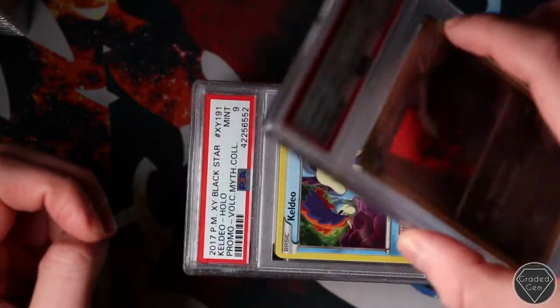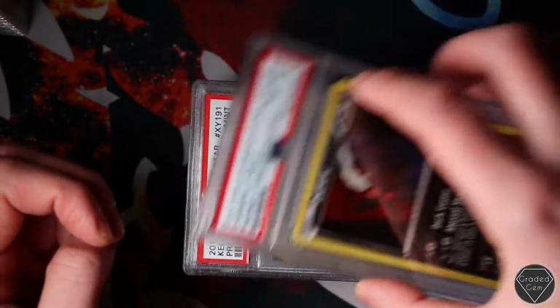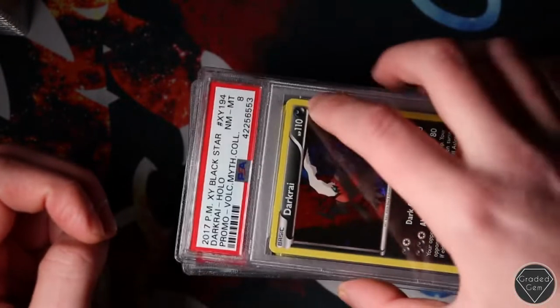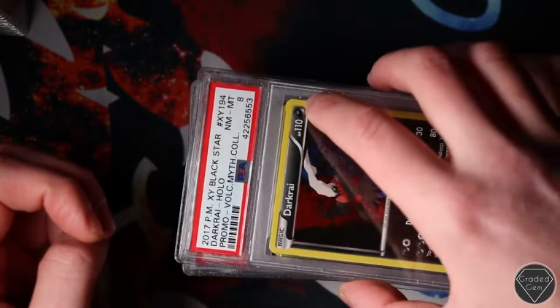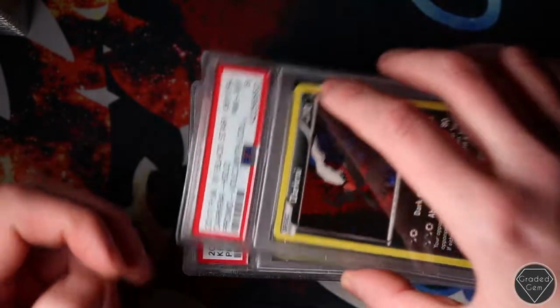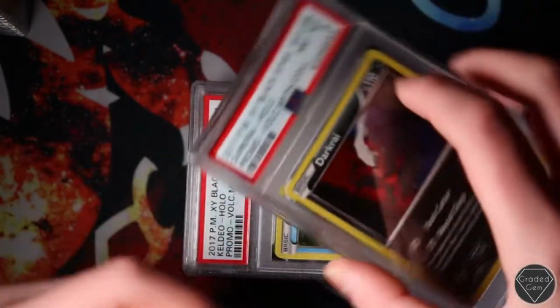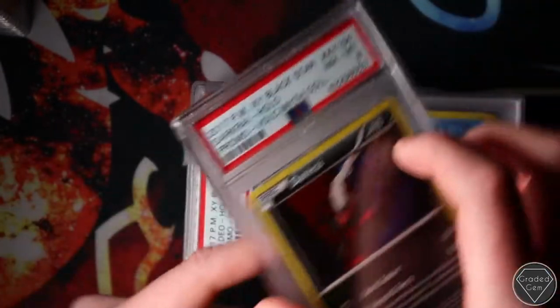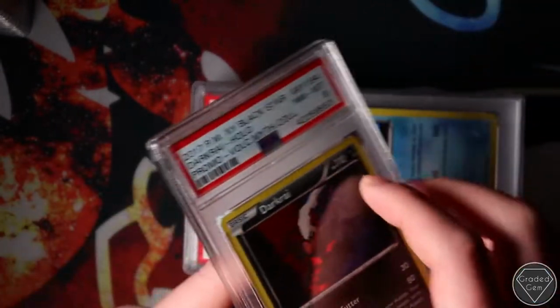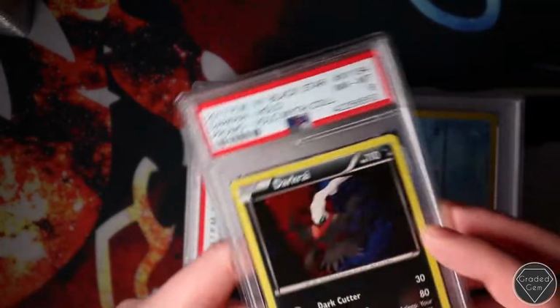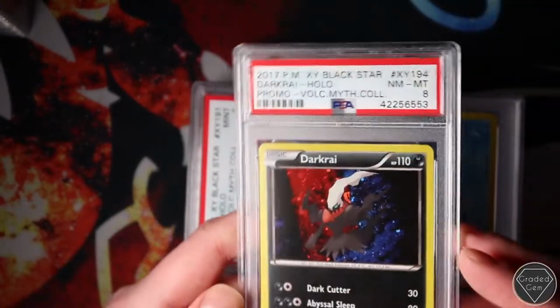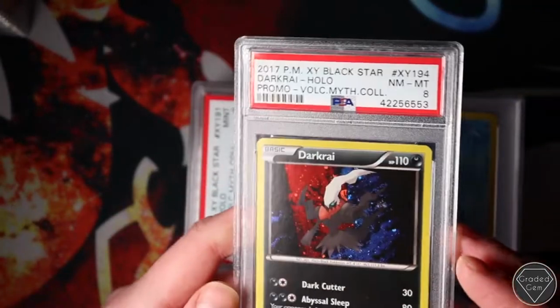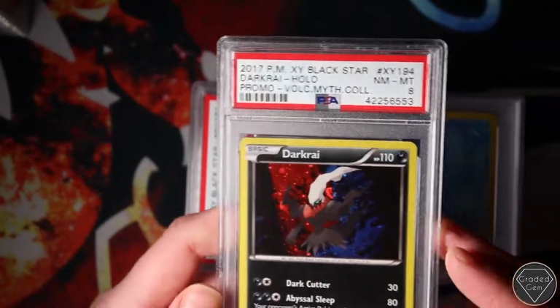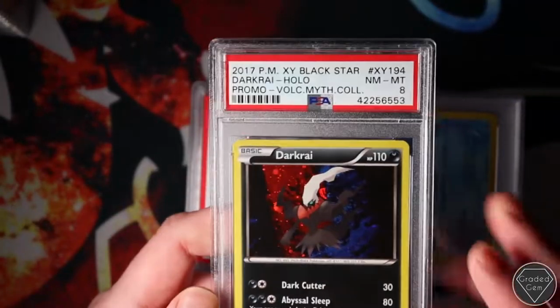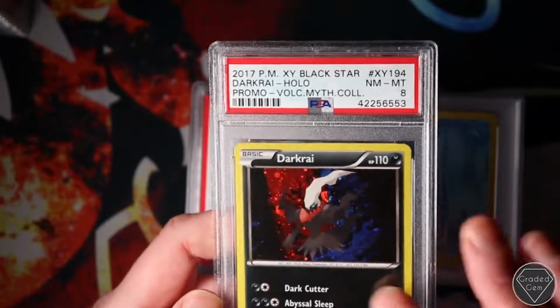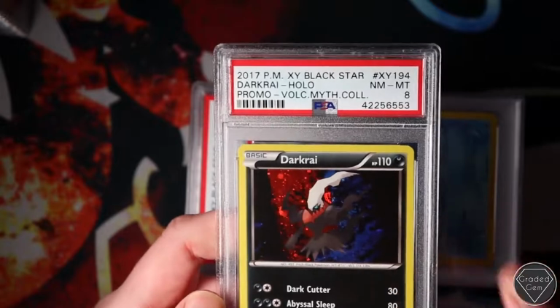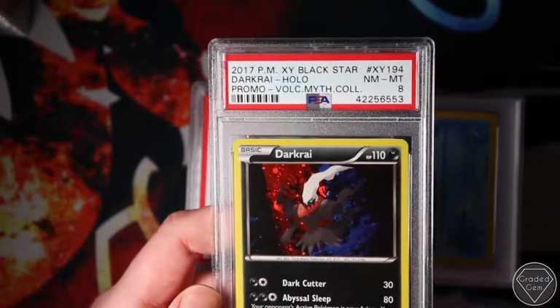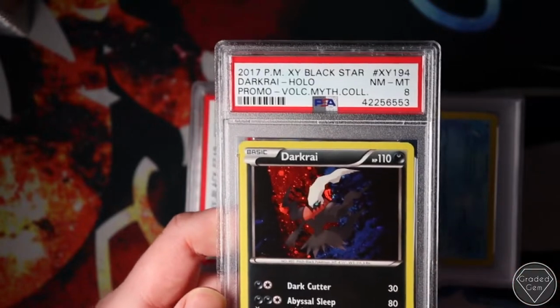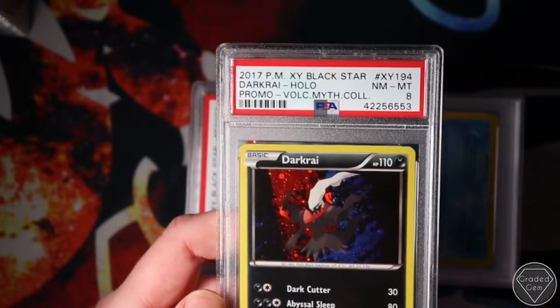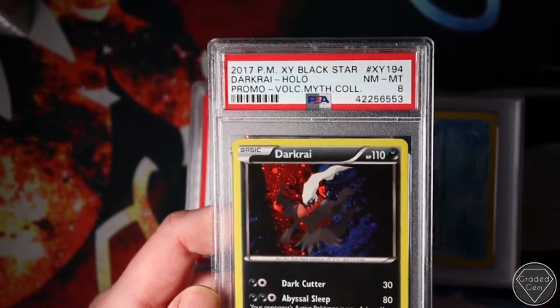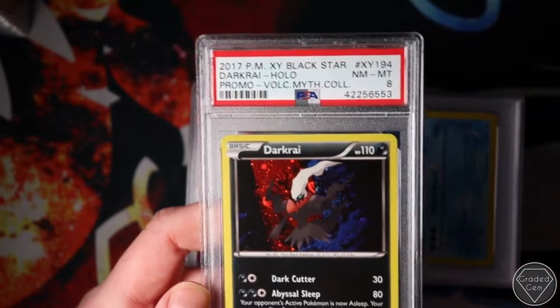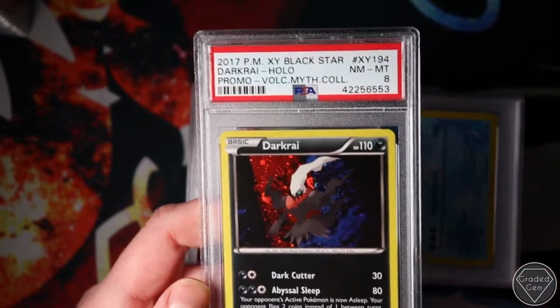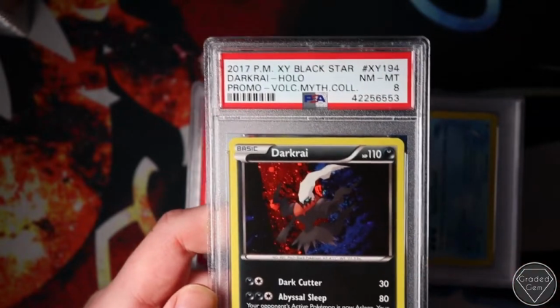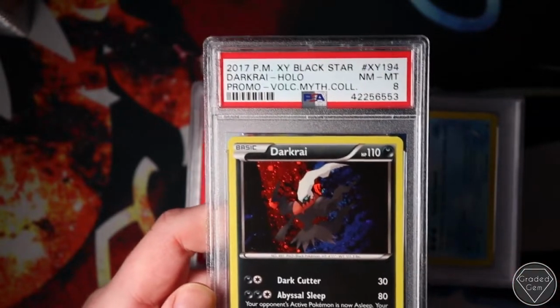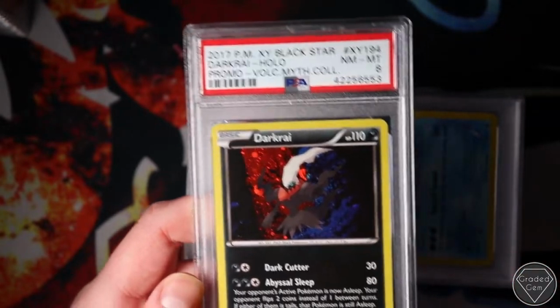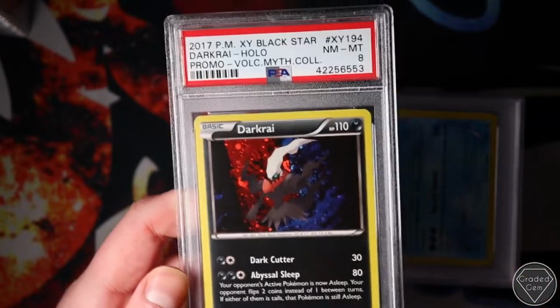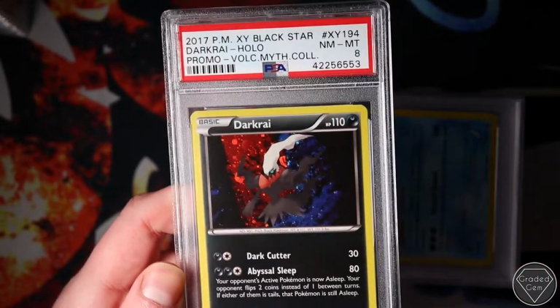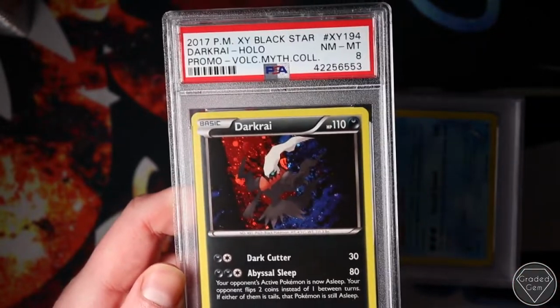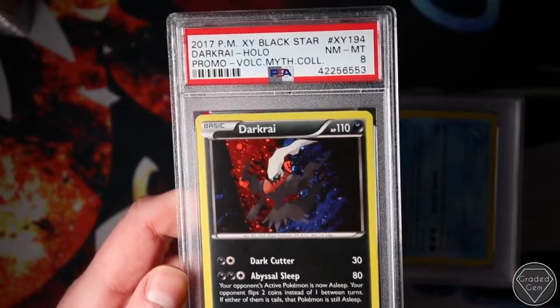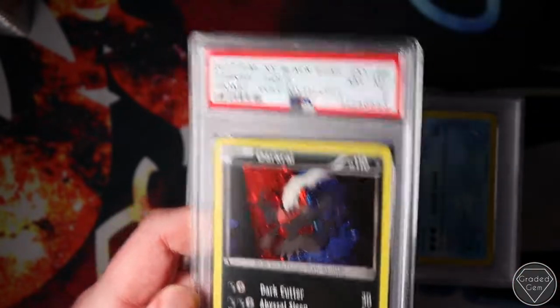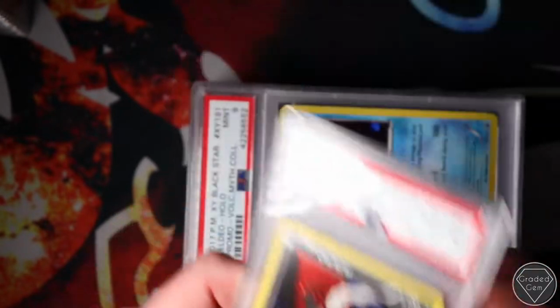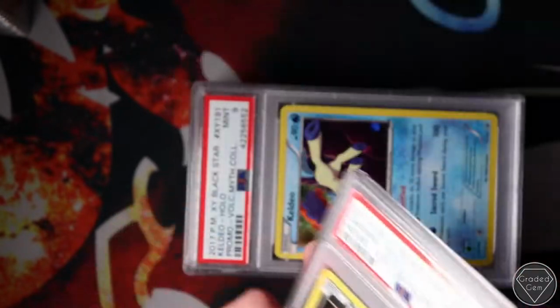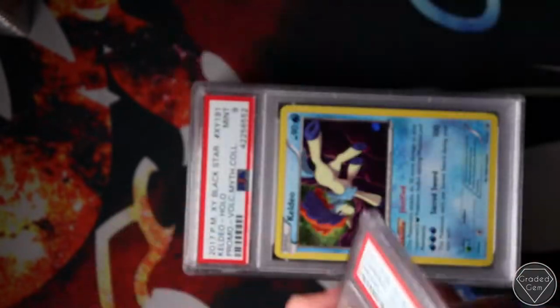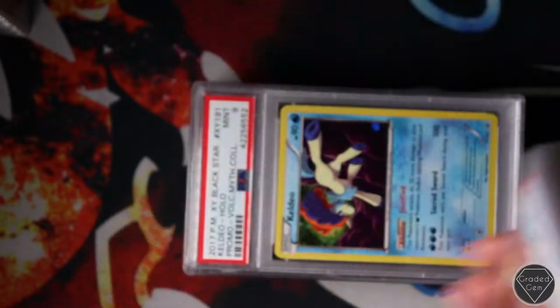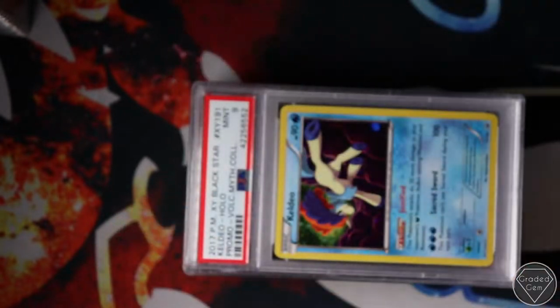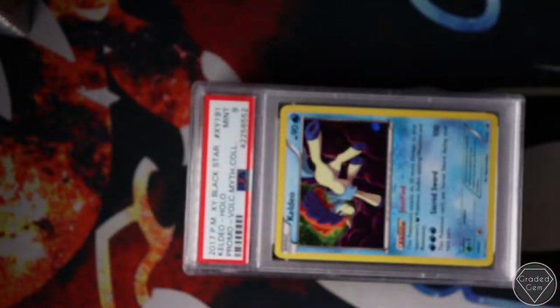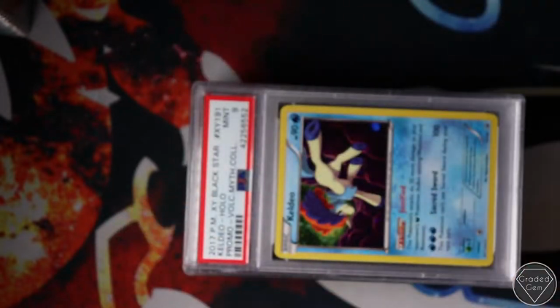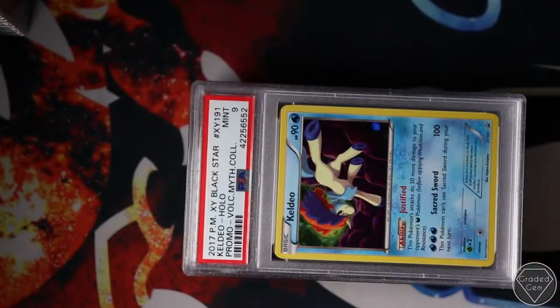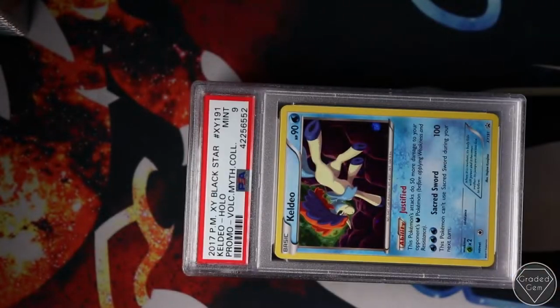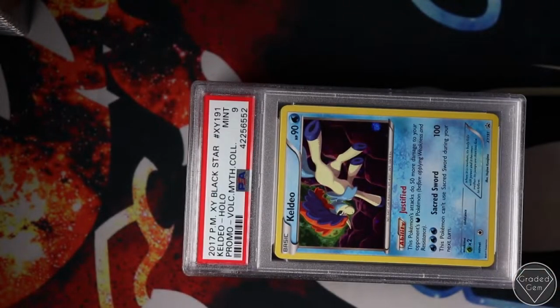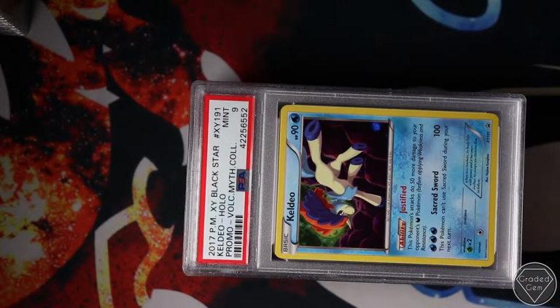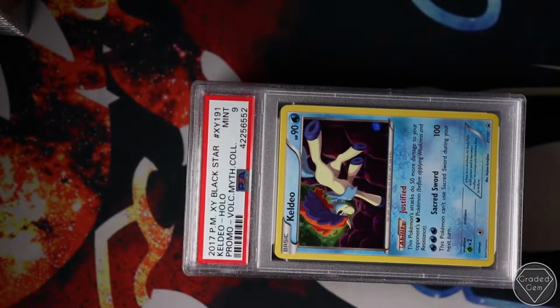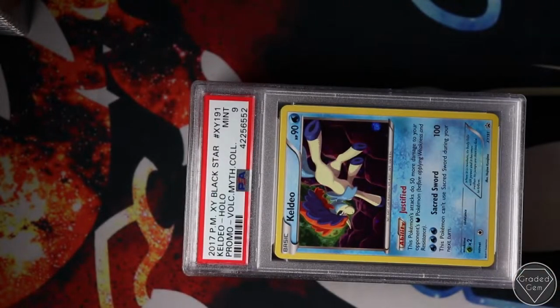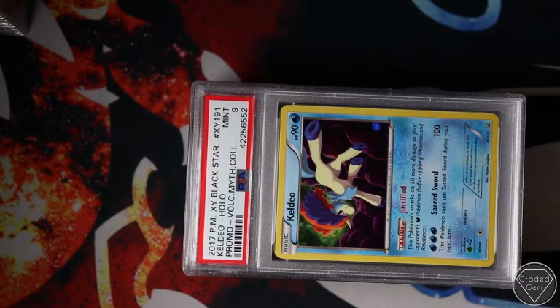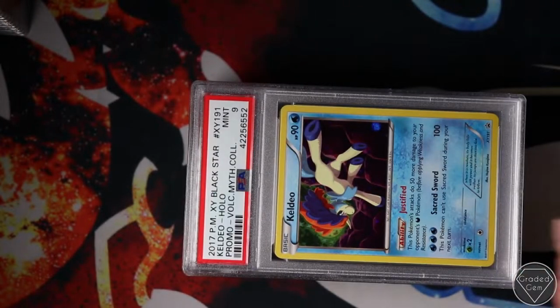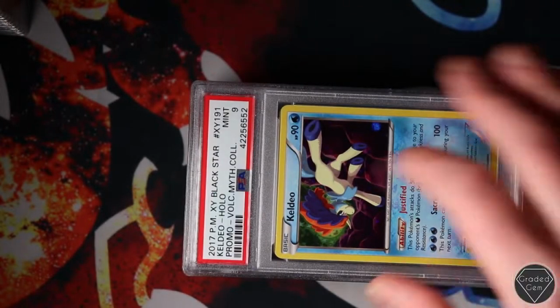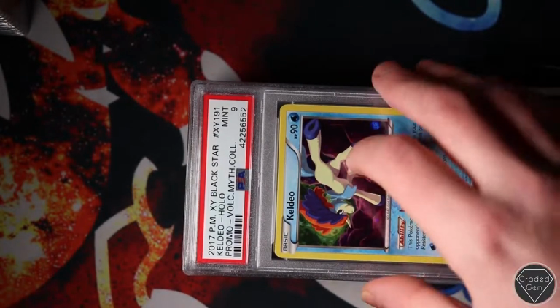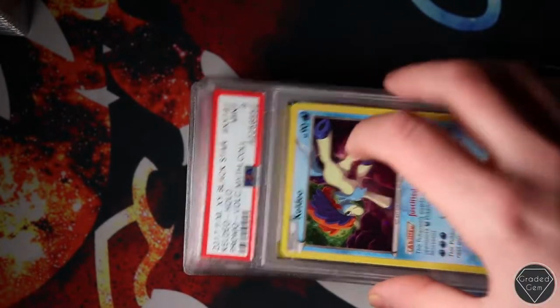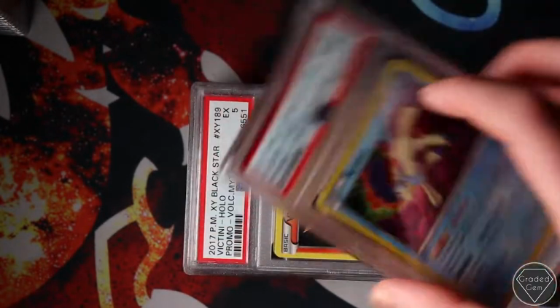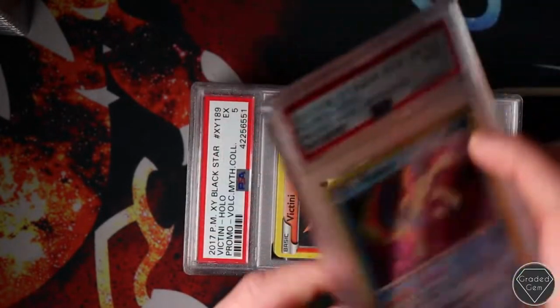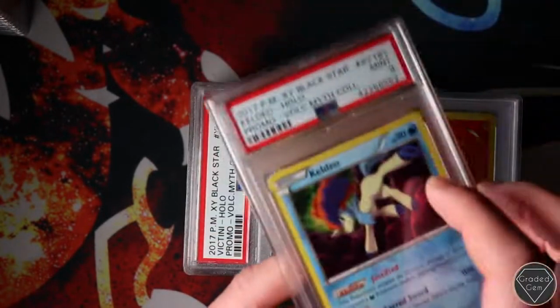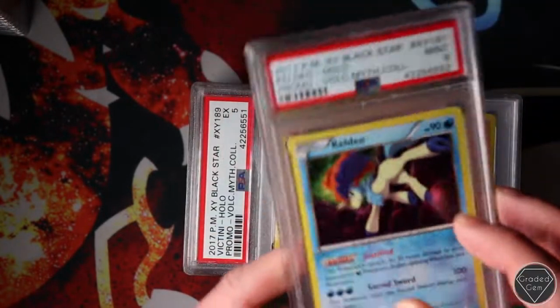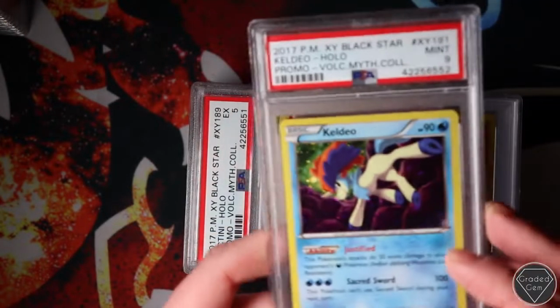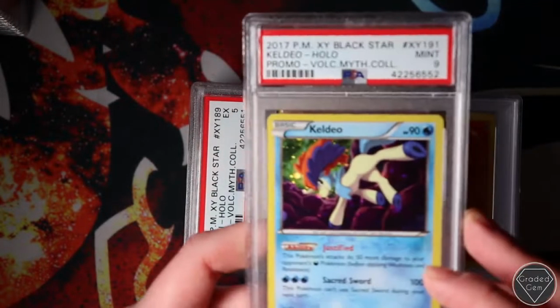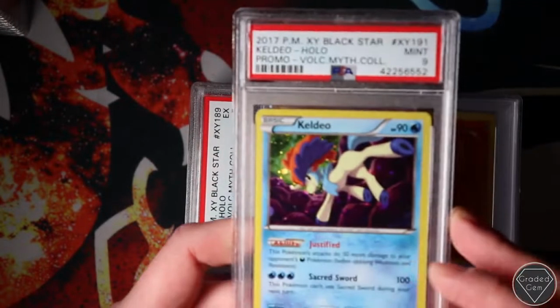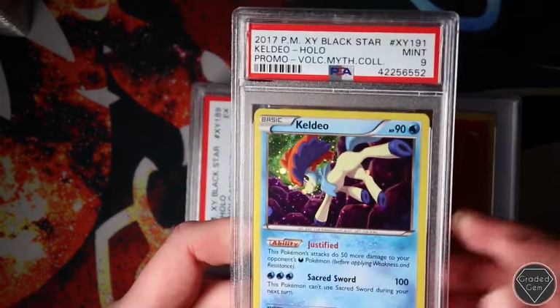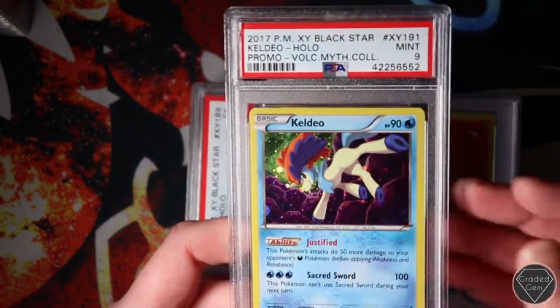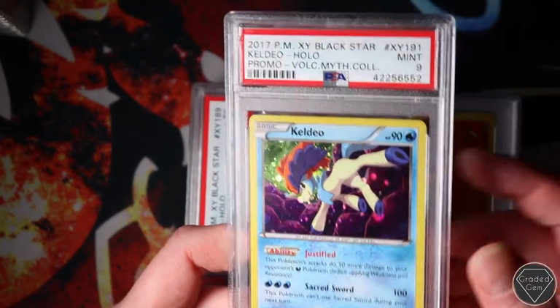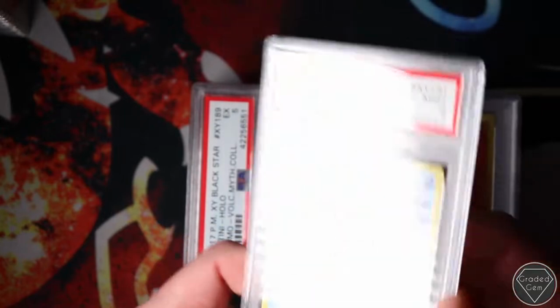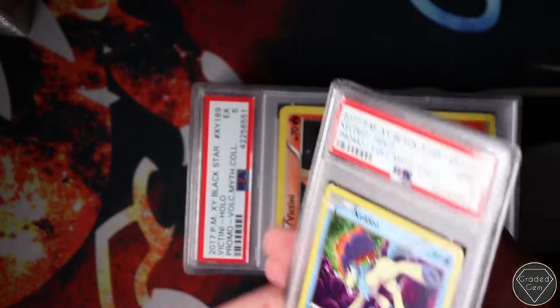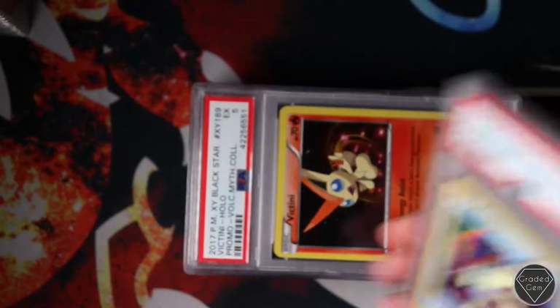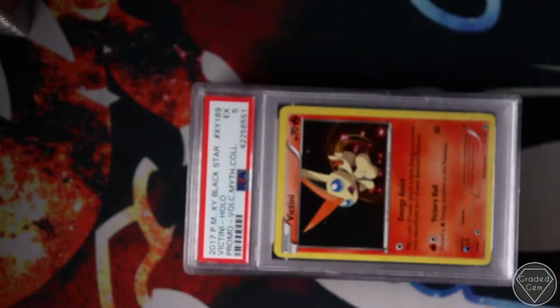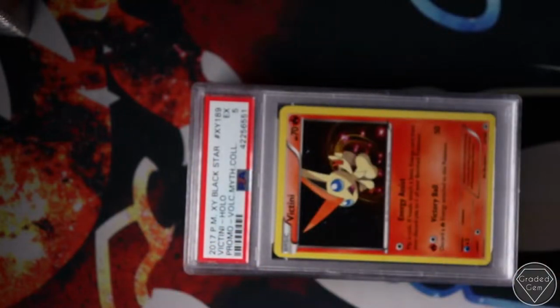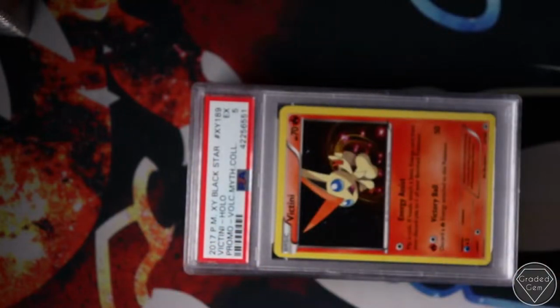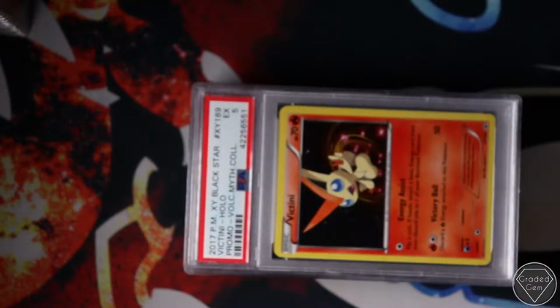Near Mint 8 on the Darkrai - I think this is the best one from that particular pack. Celdeo got Mint 9.